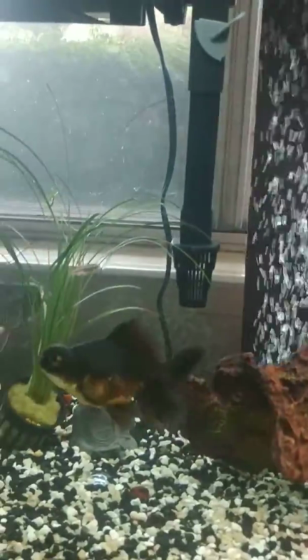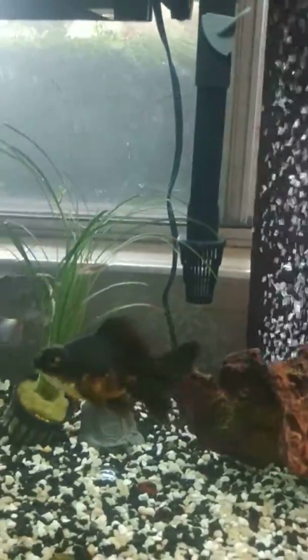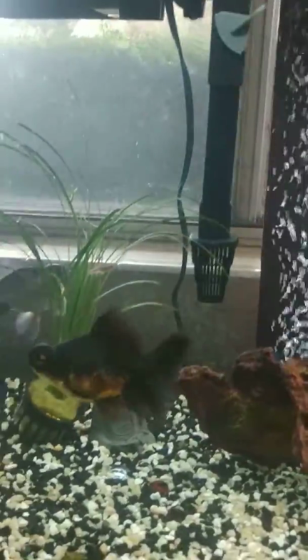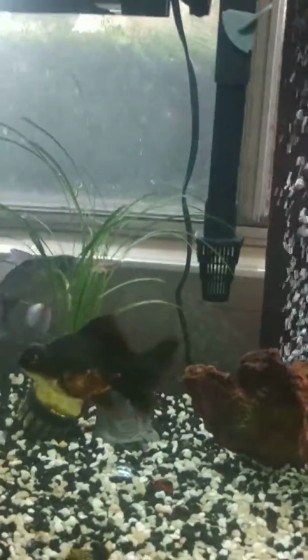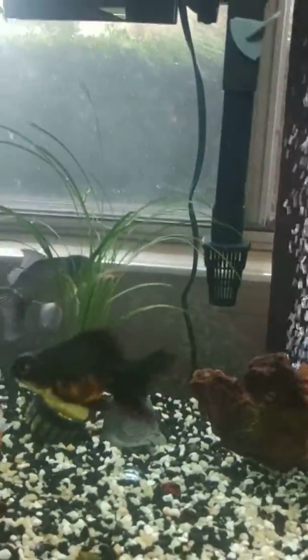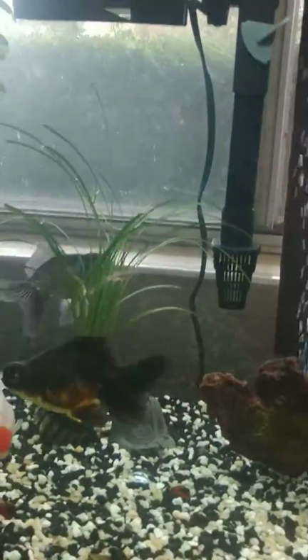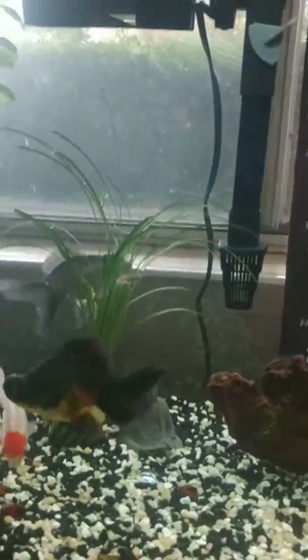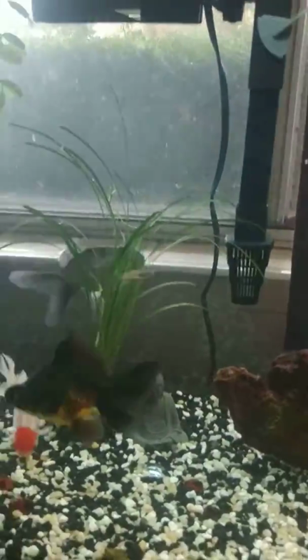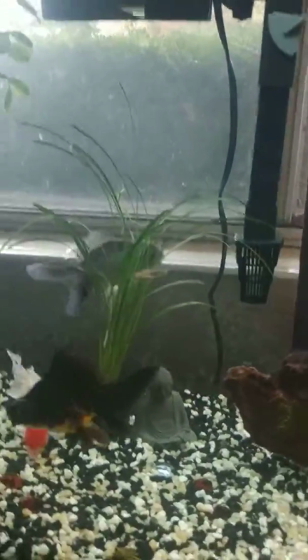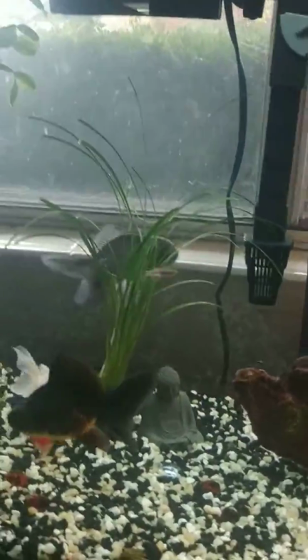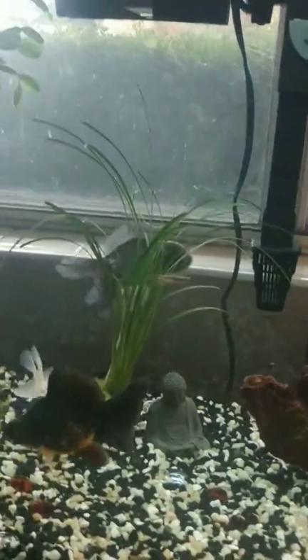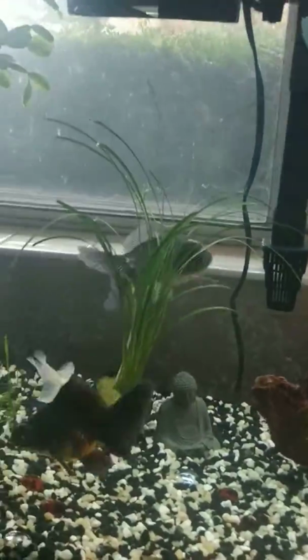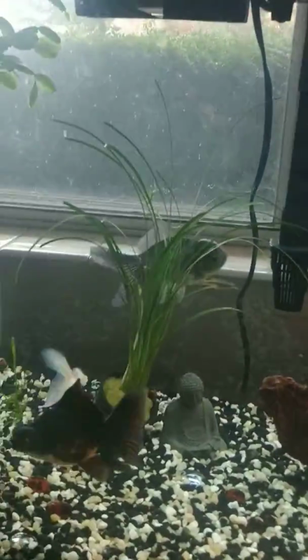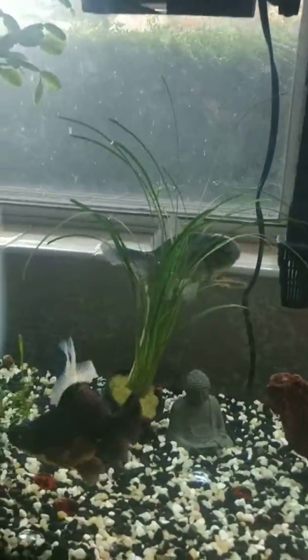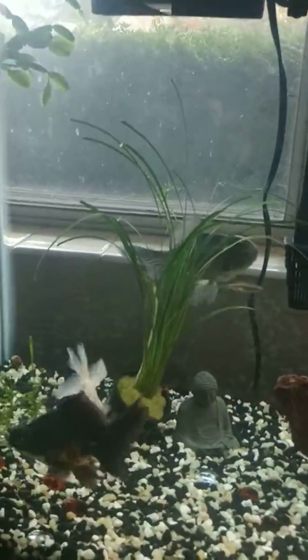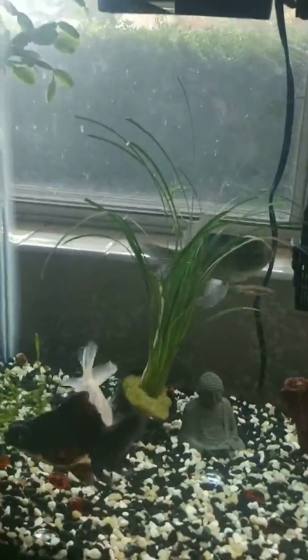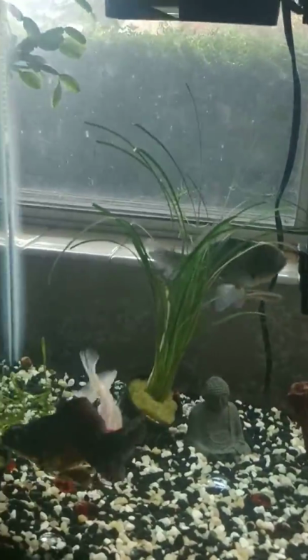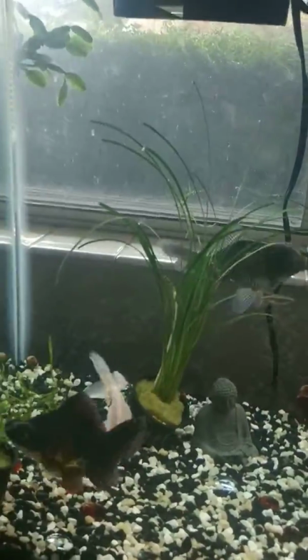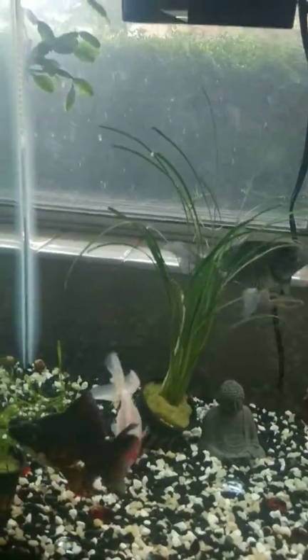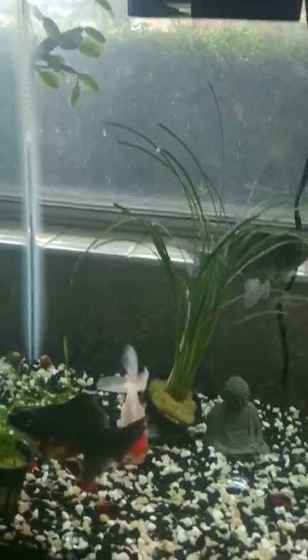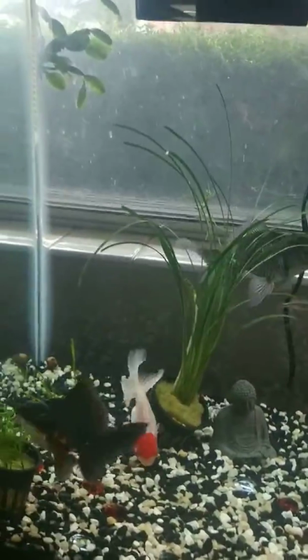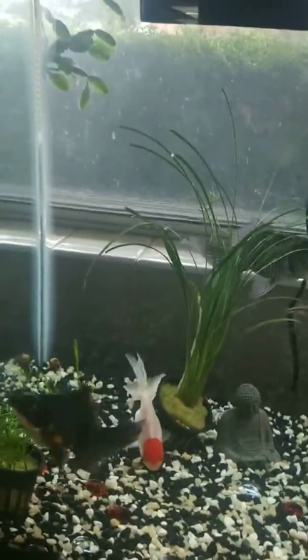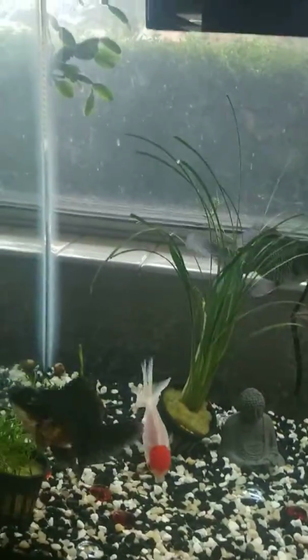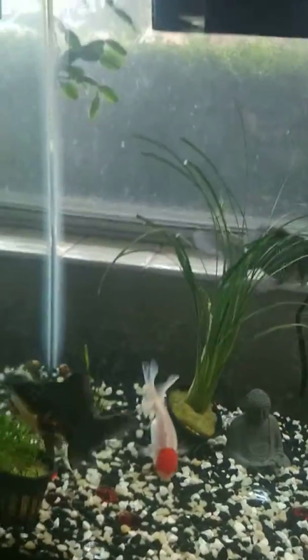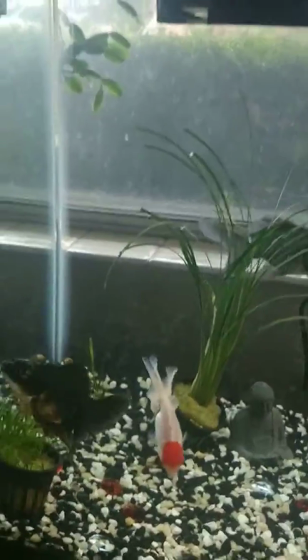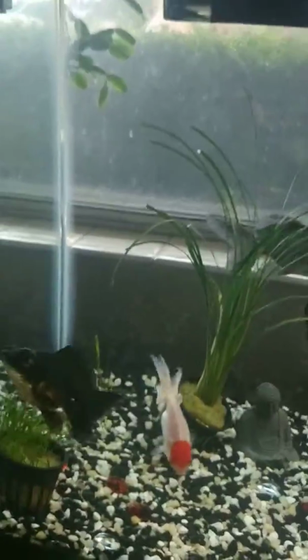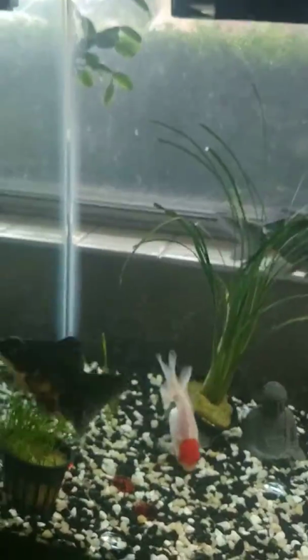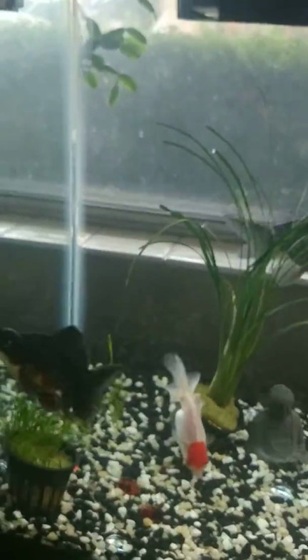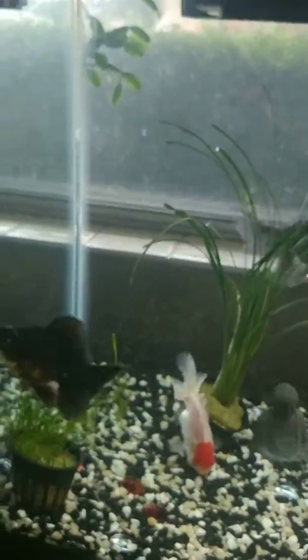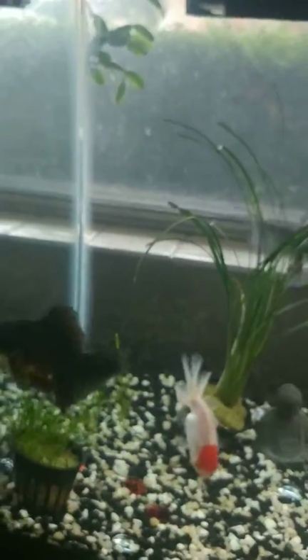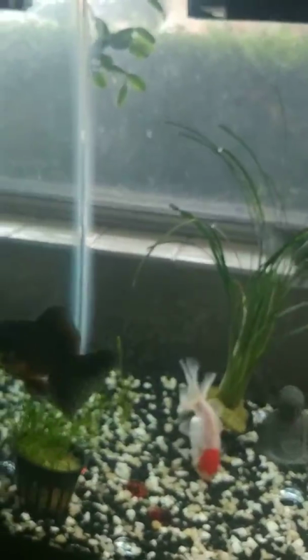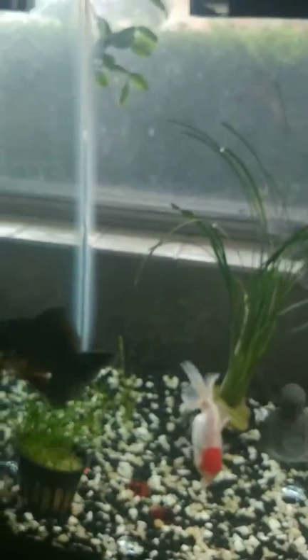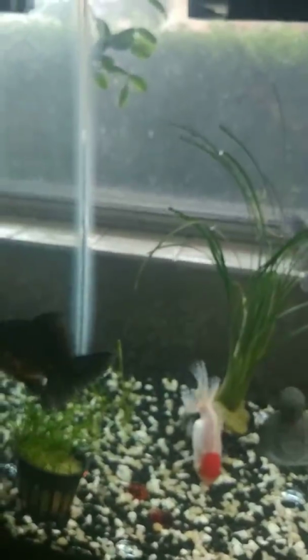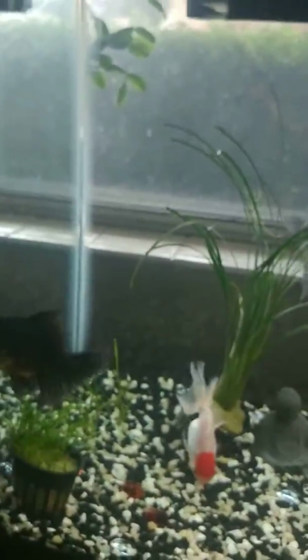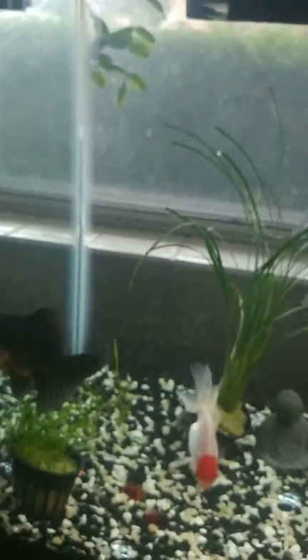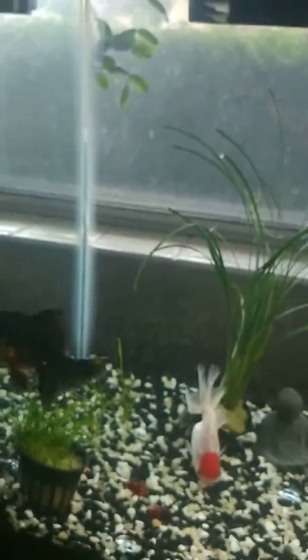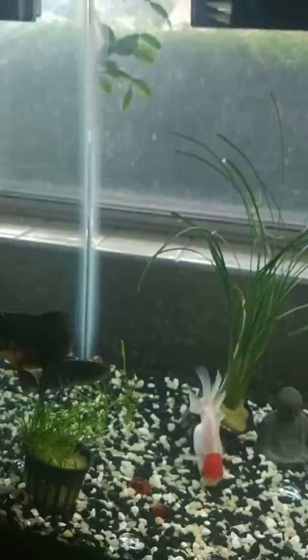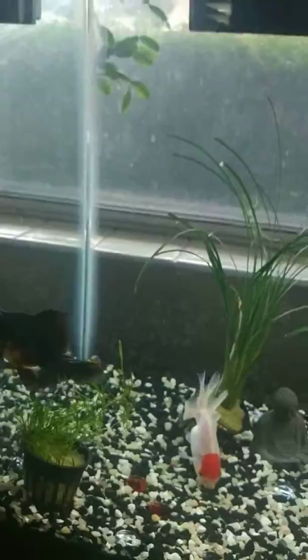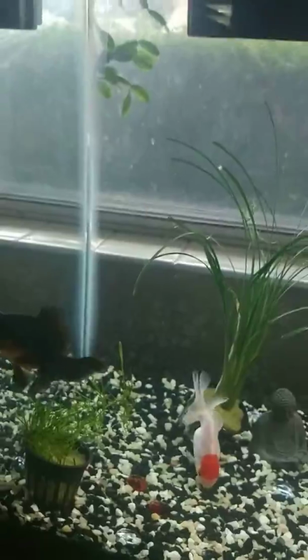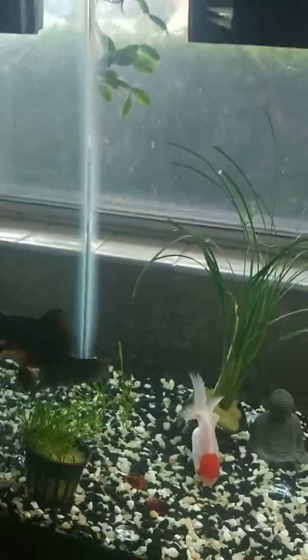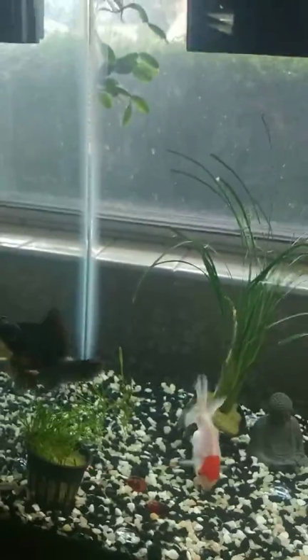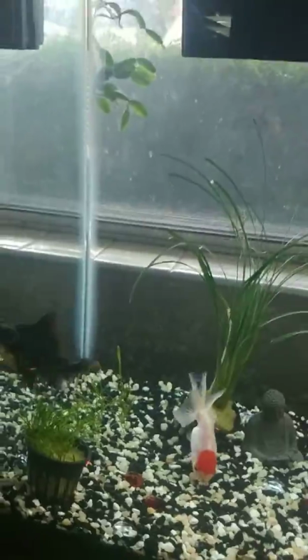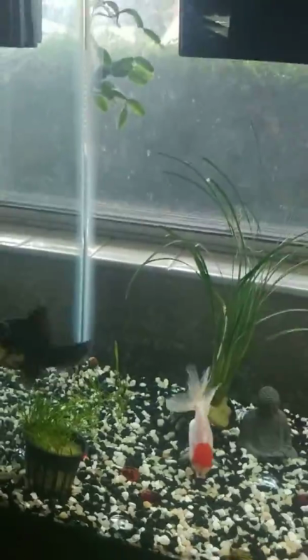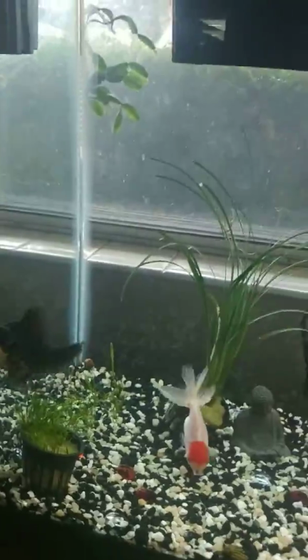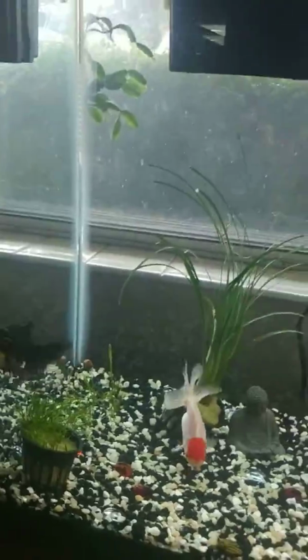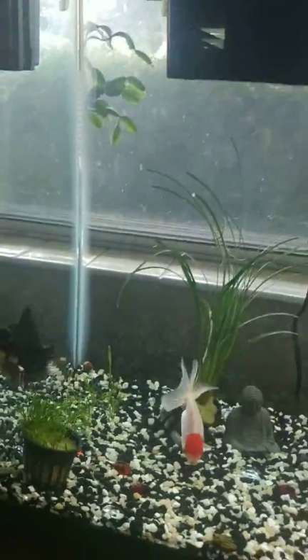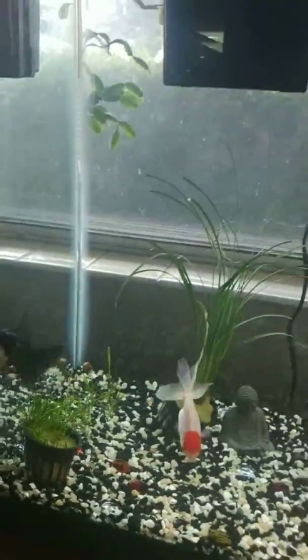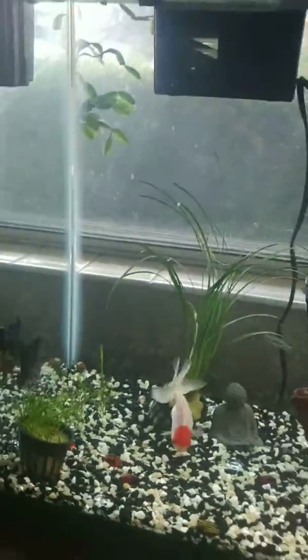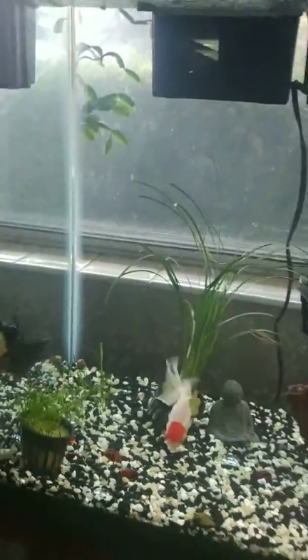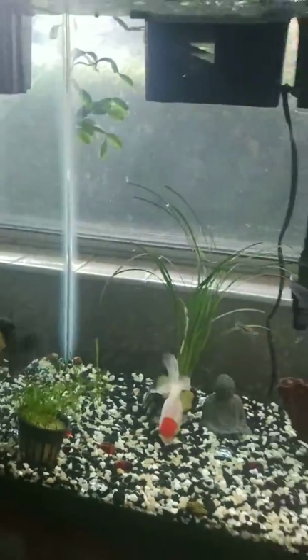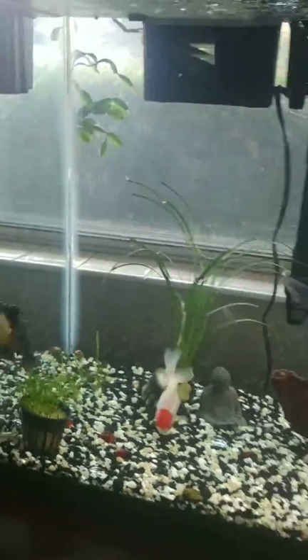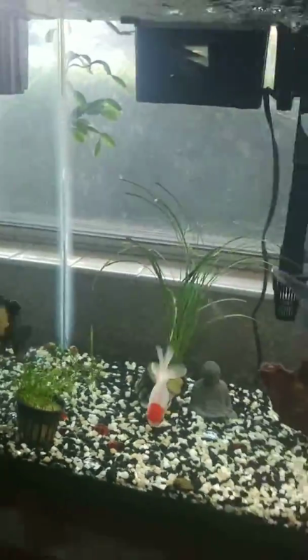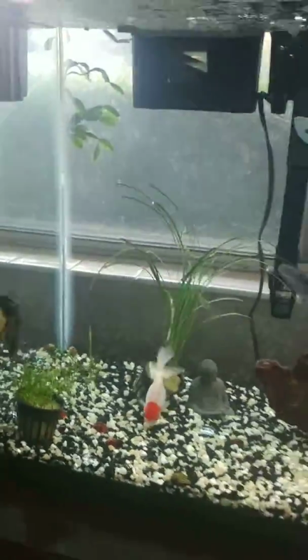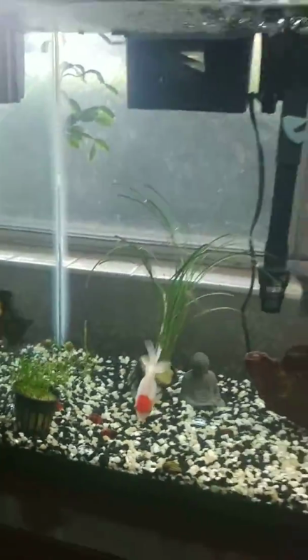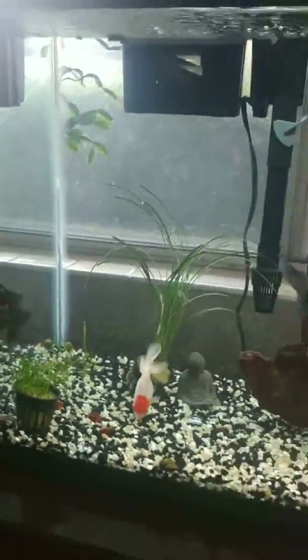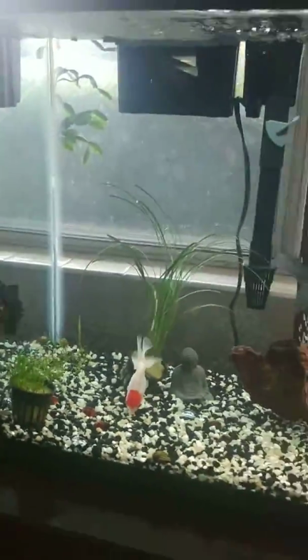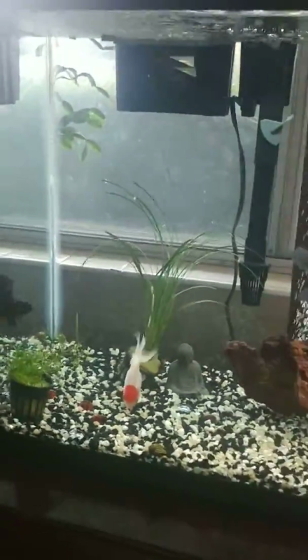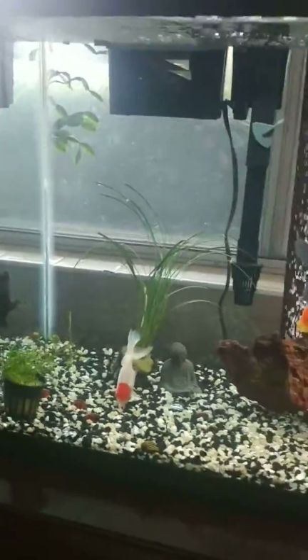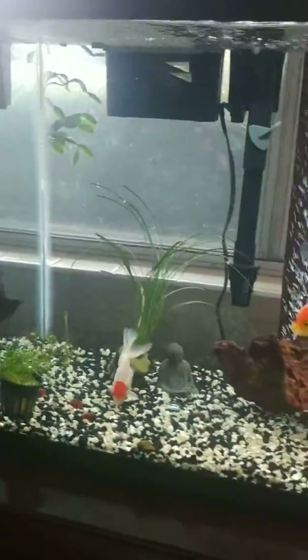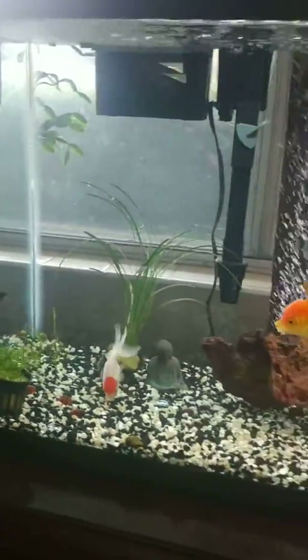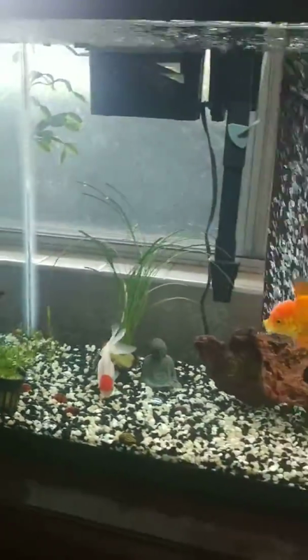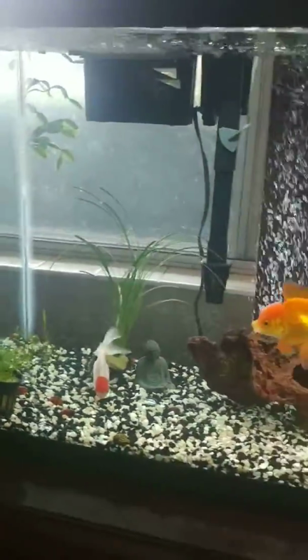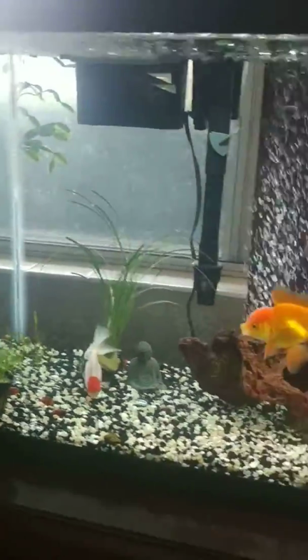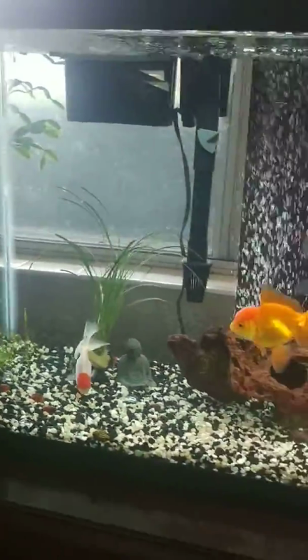Anyways, let me know what you think of the tank!